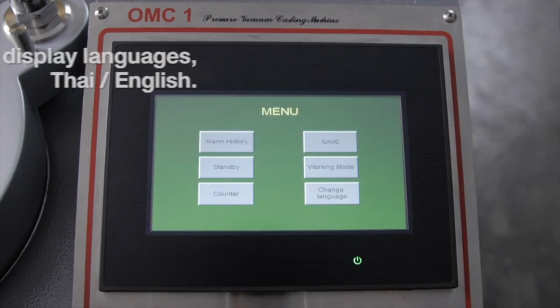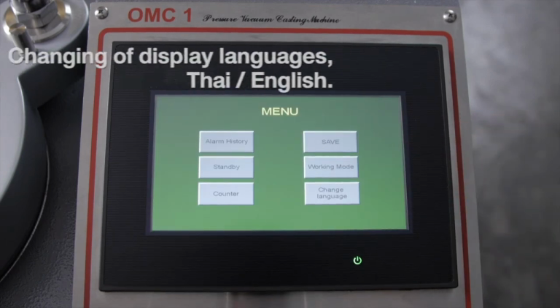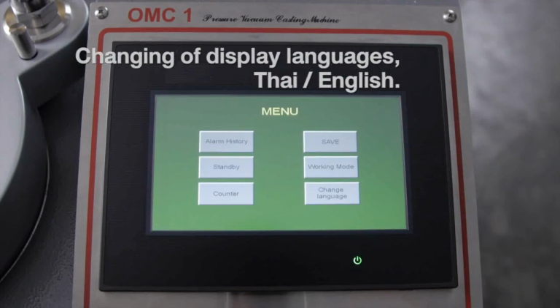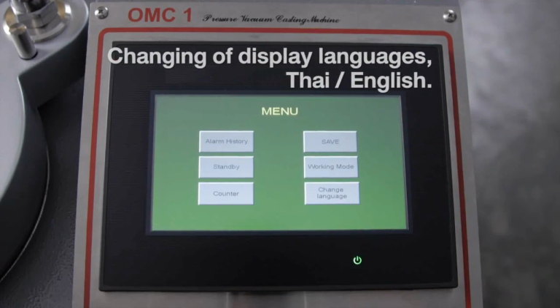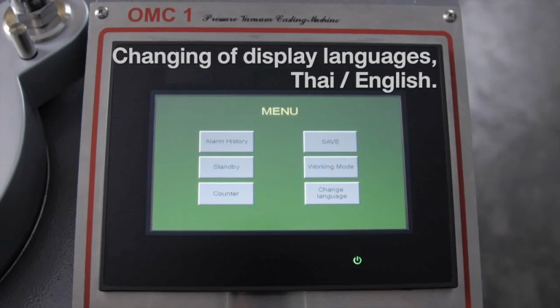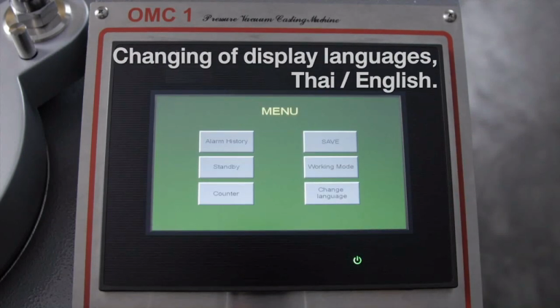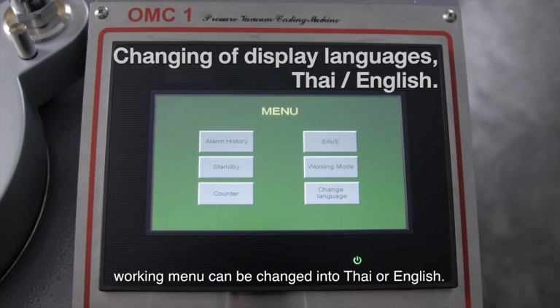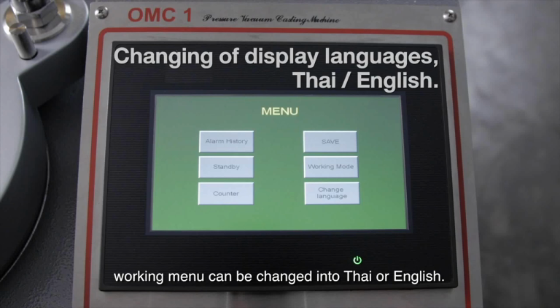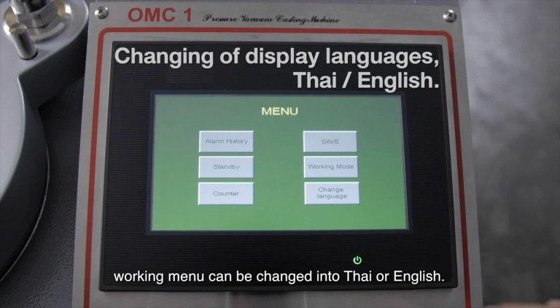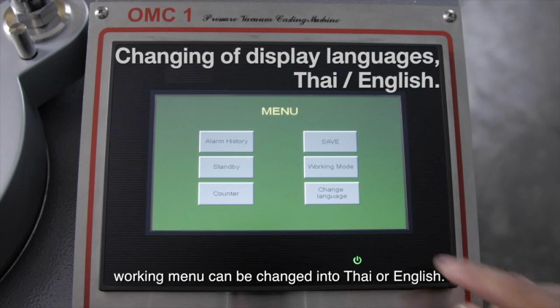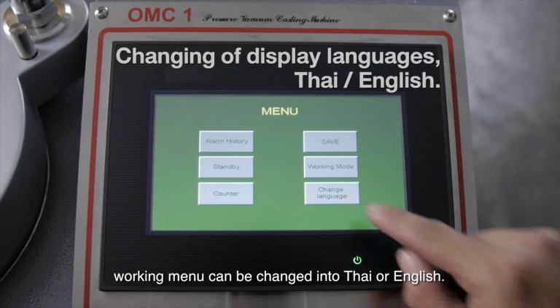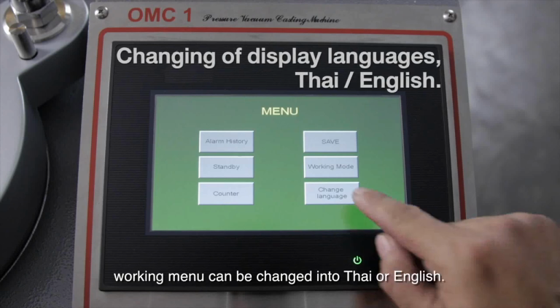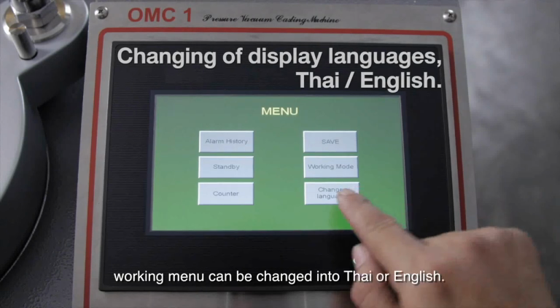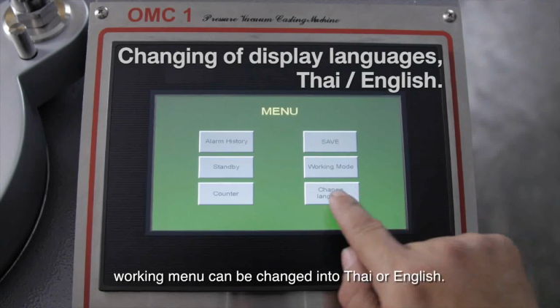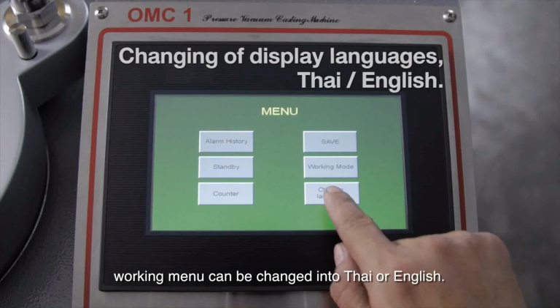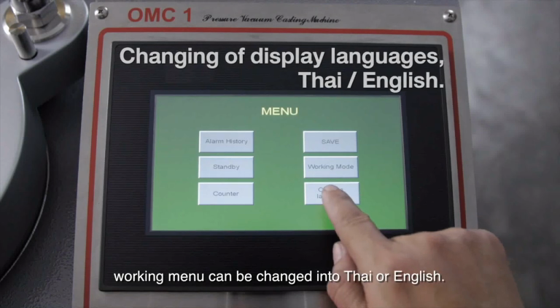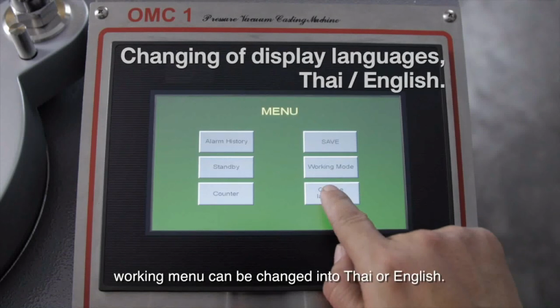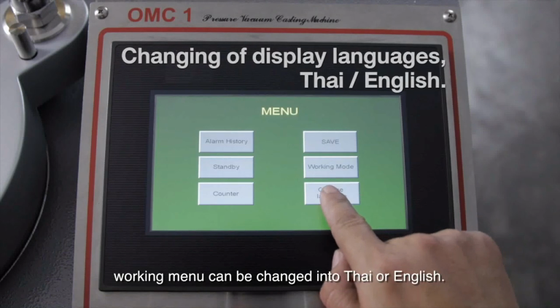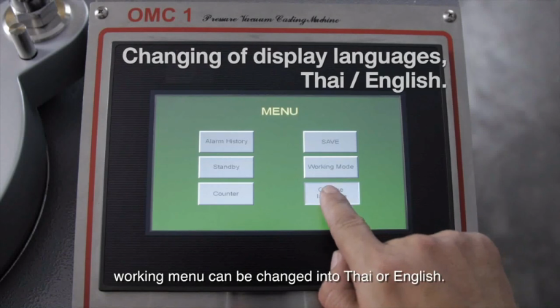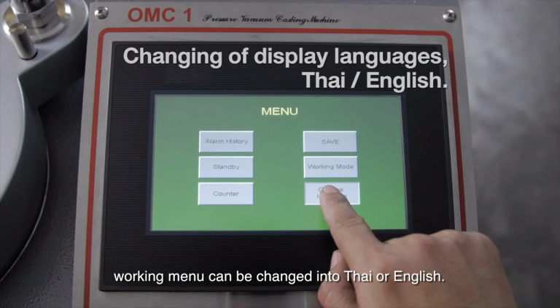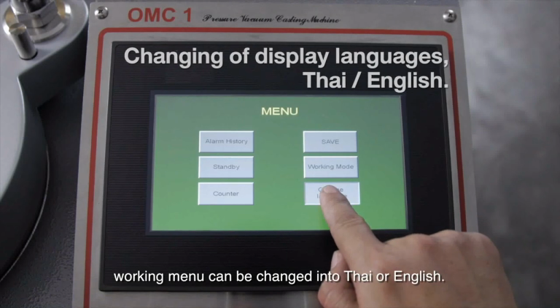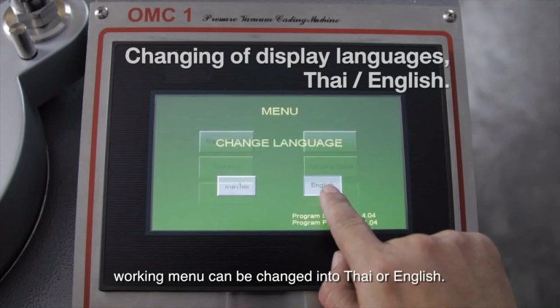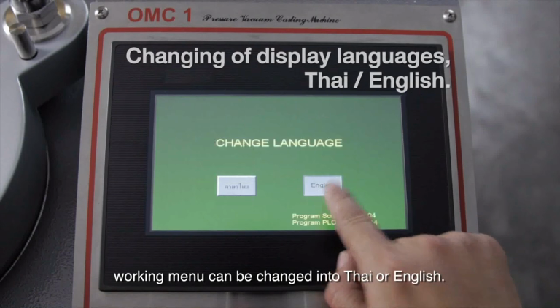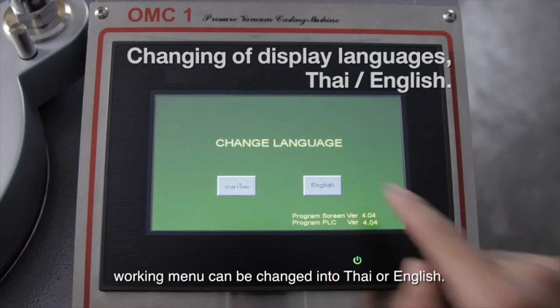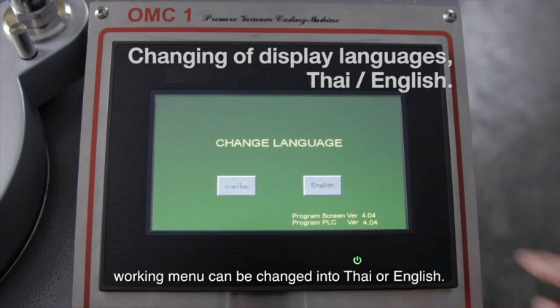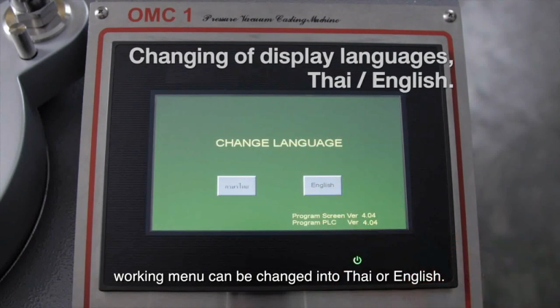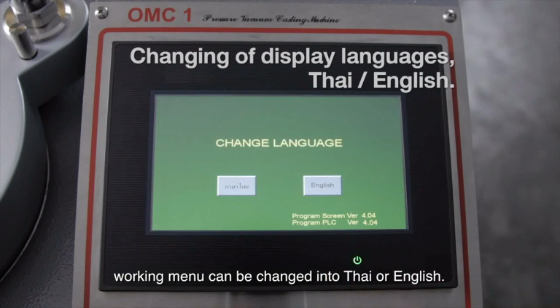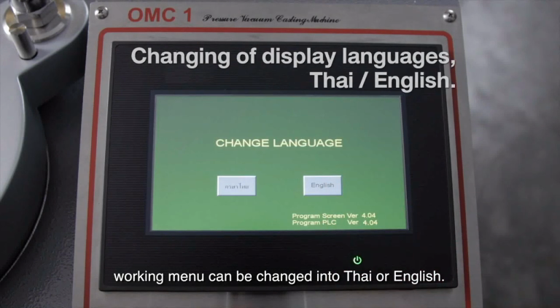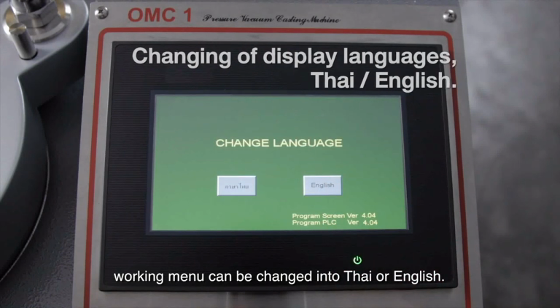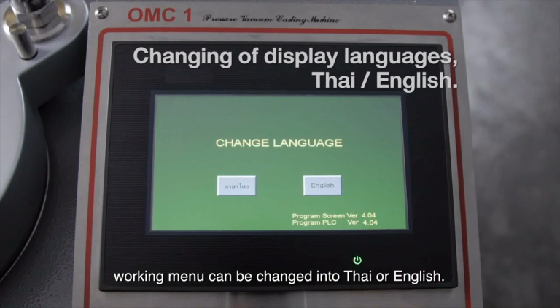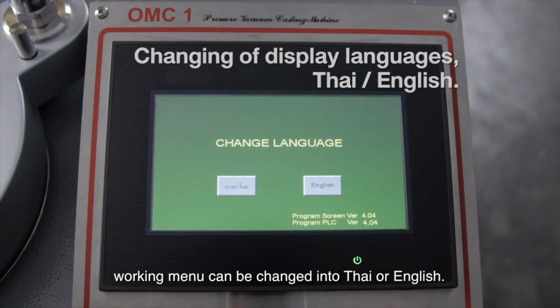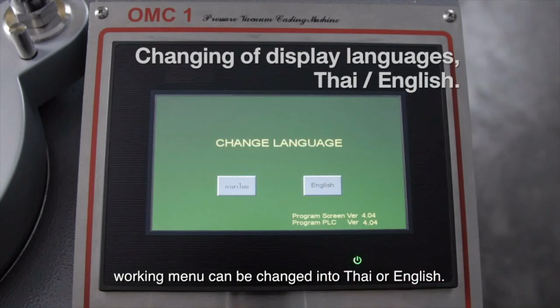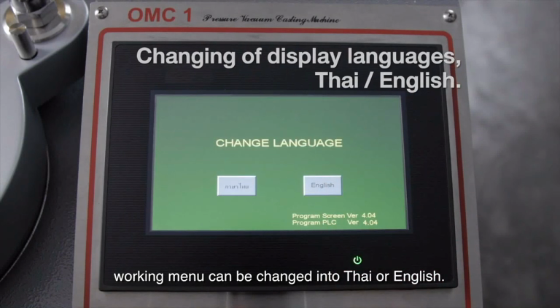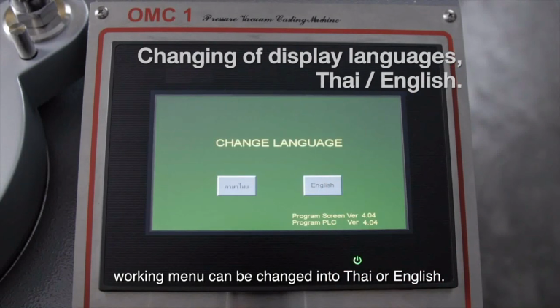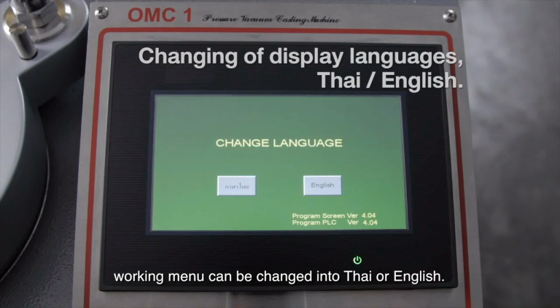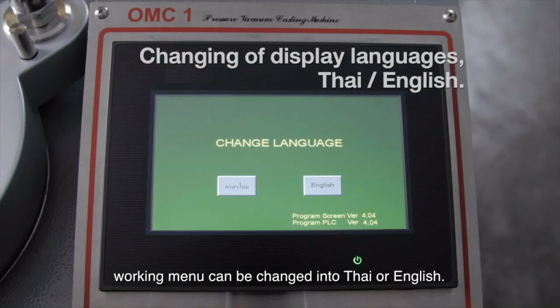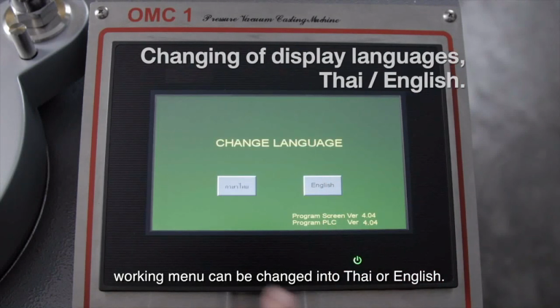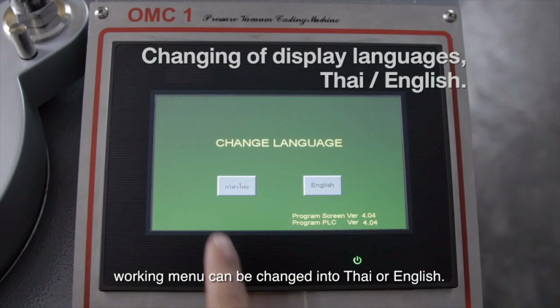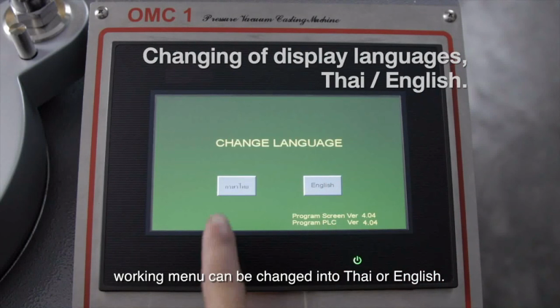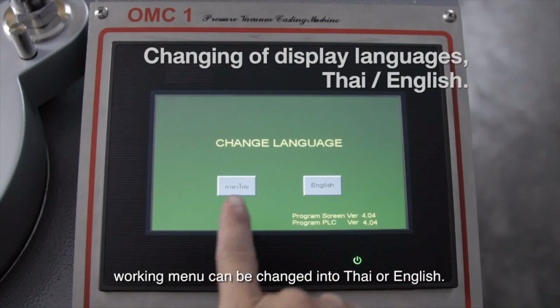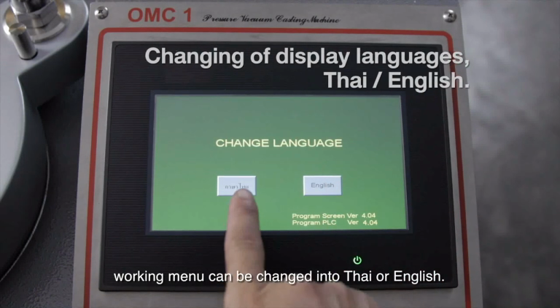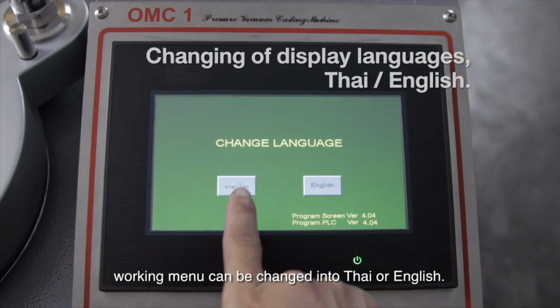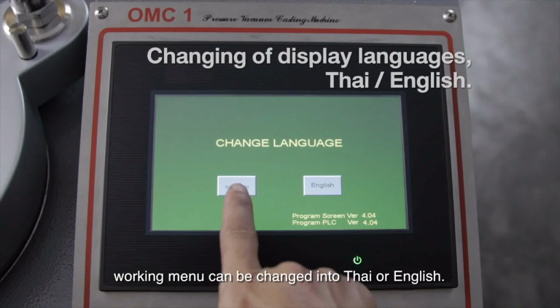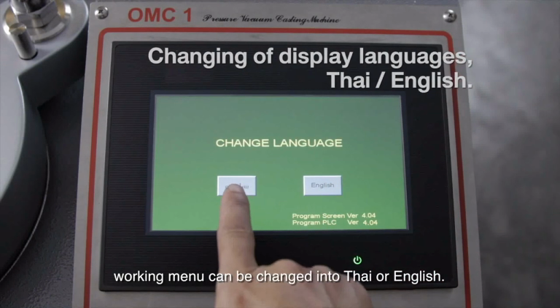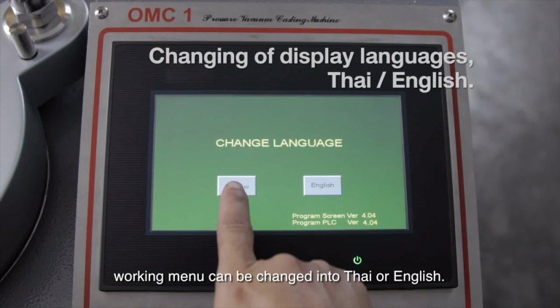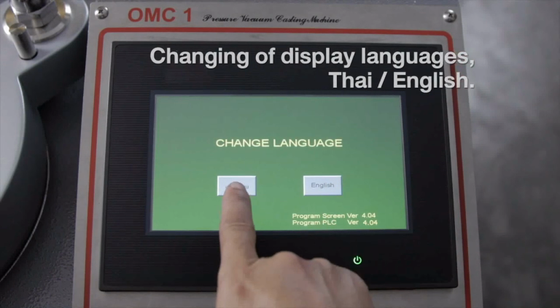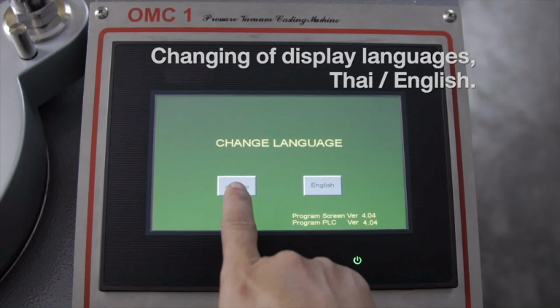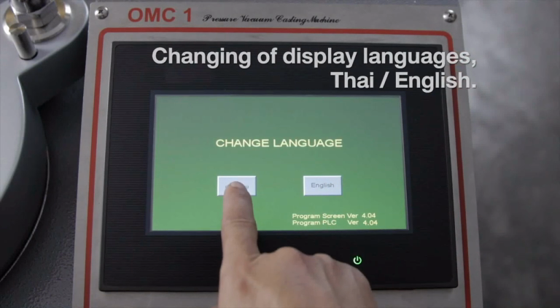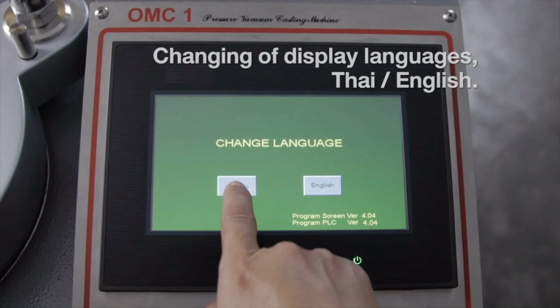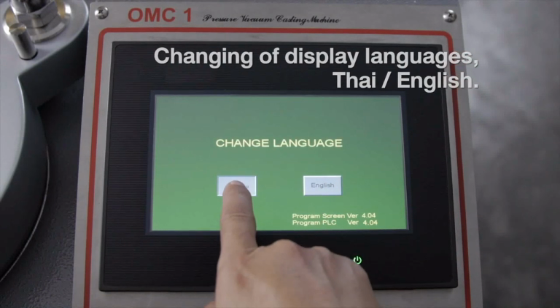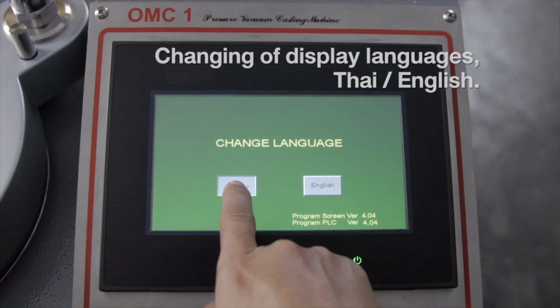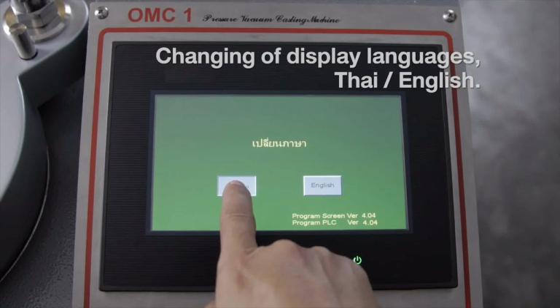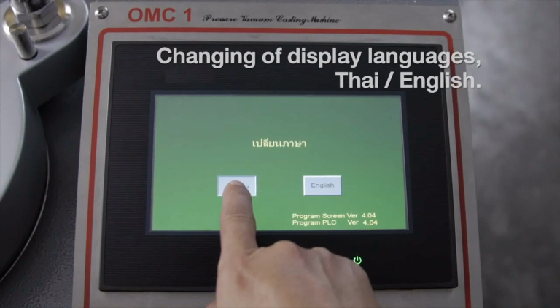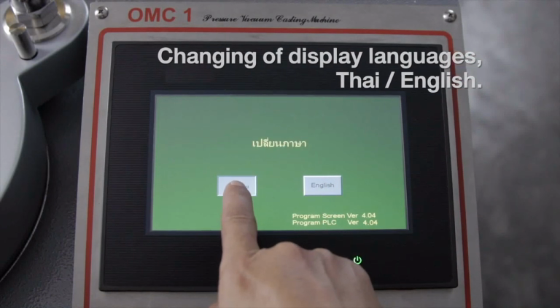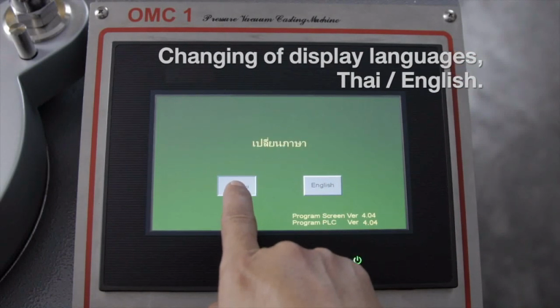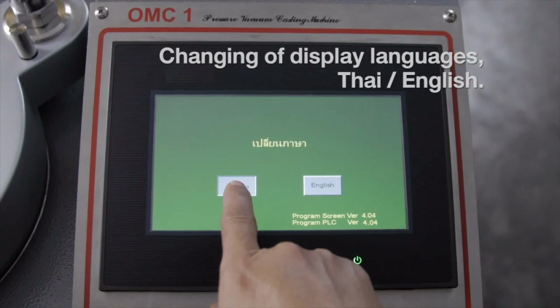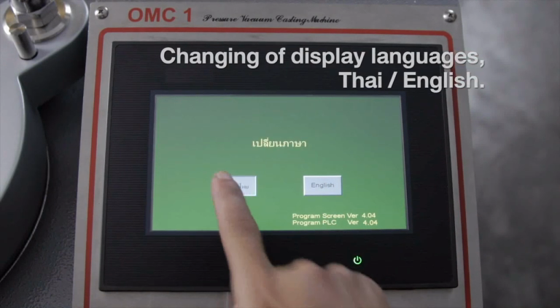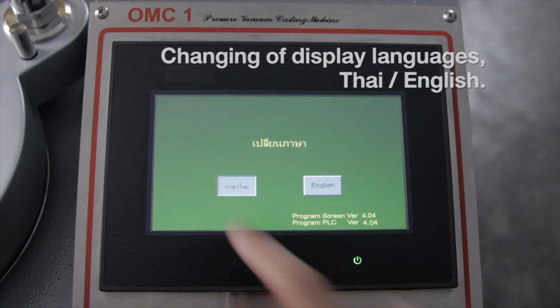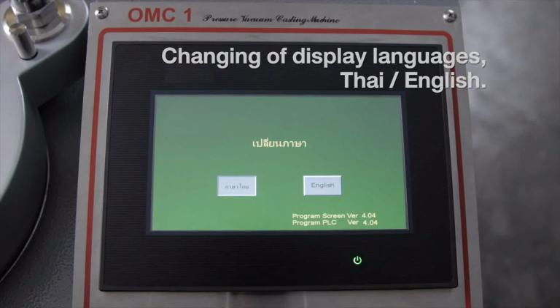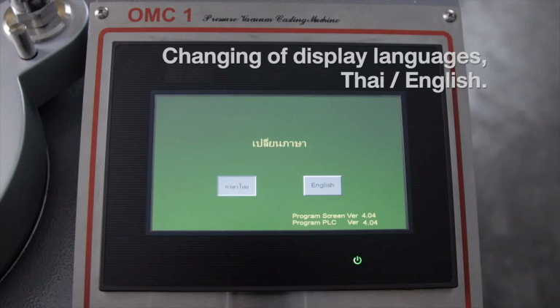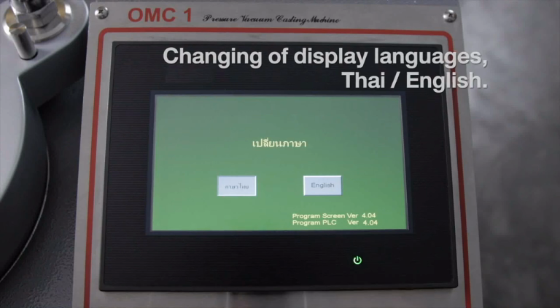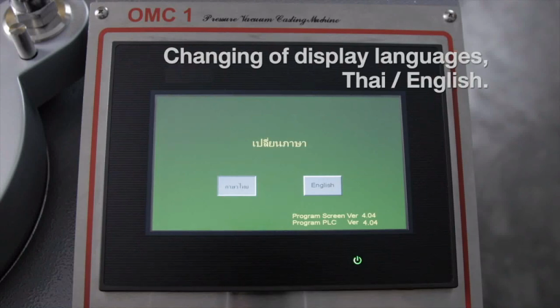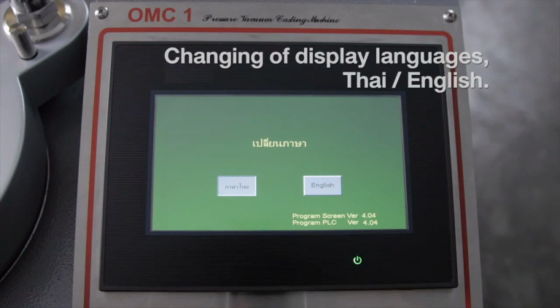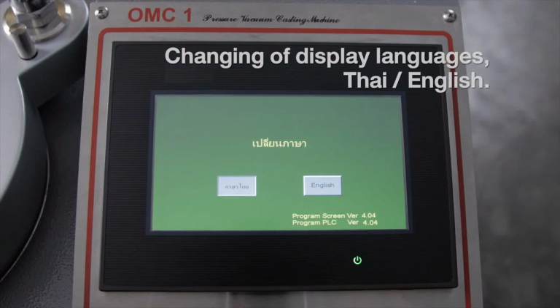The working menu can be changed into Thai or English.